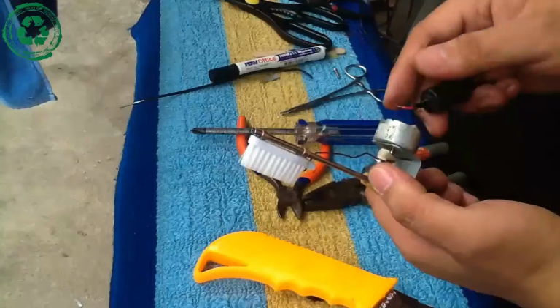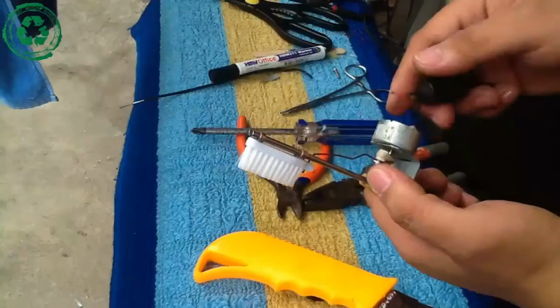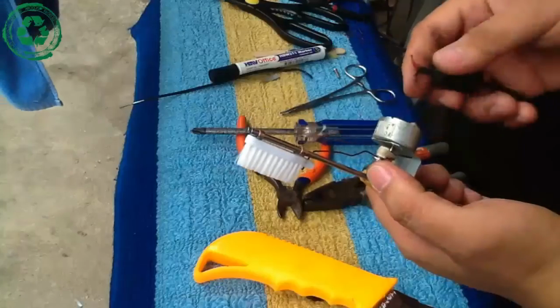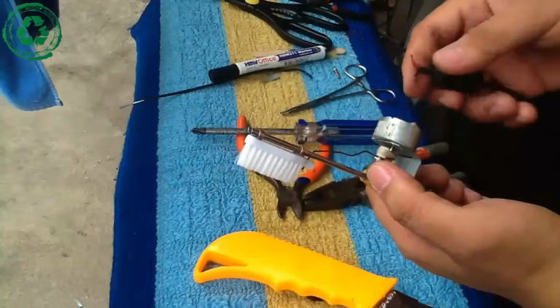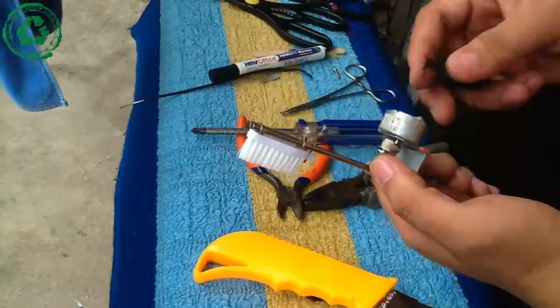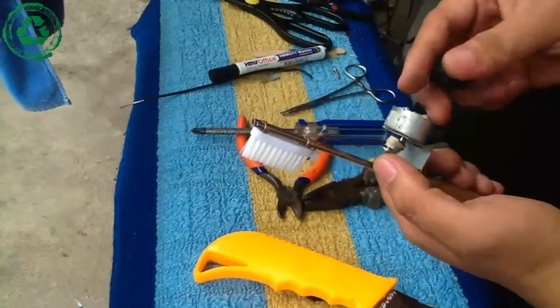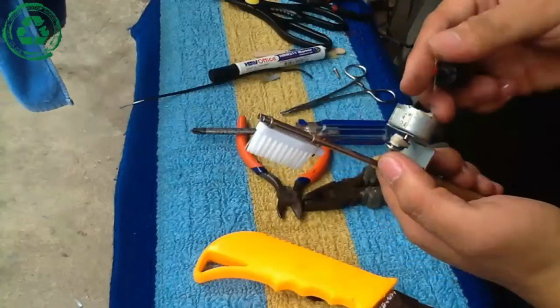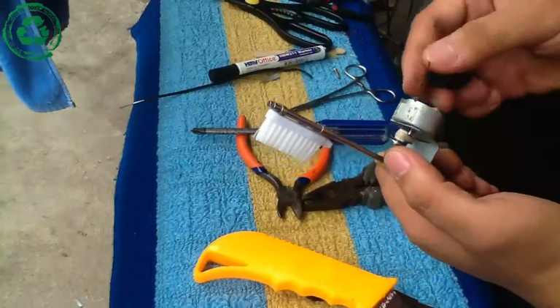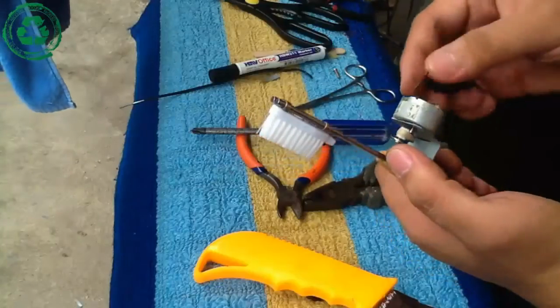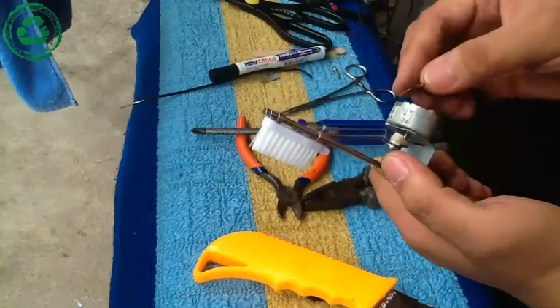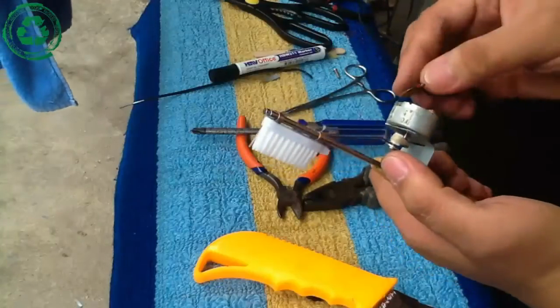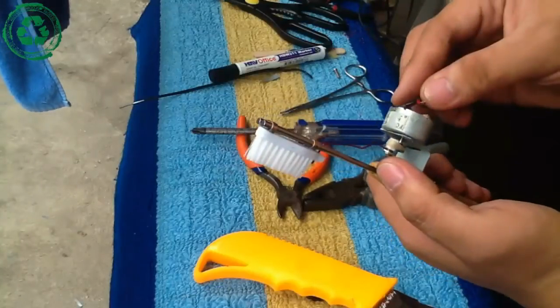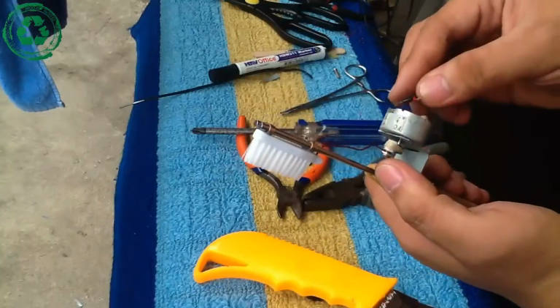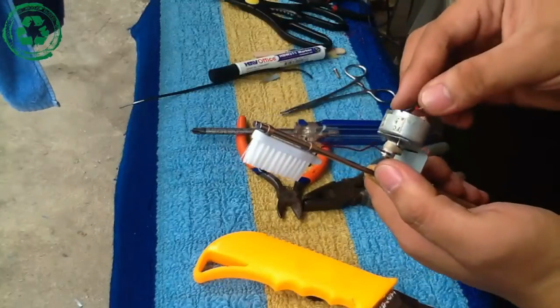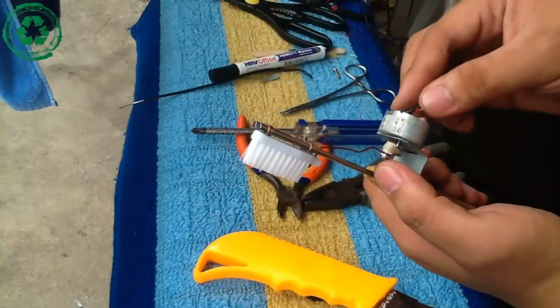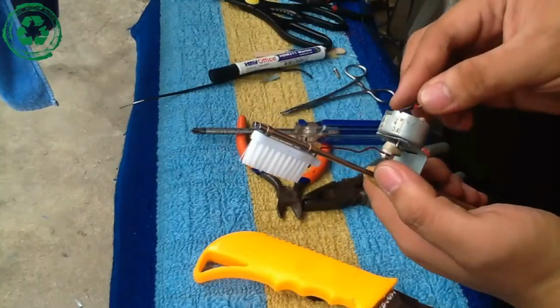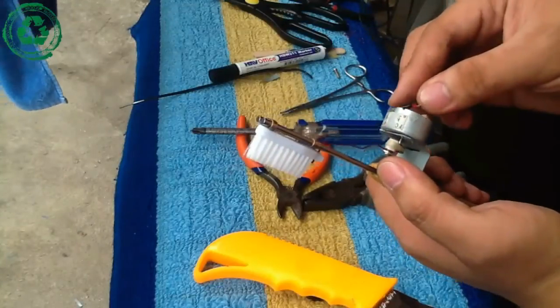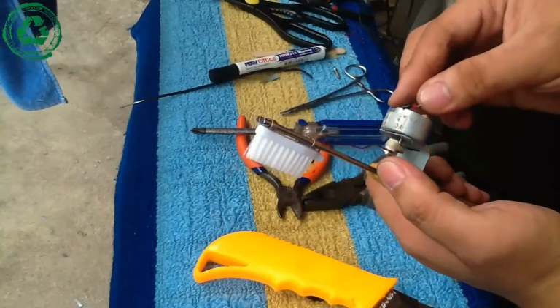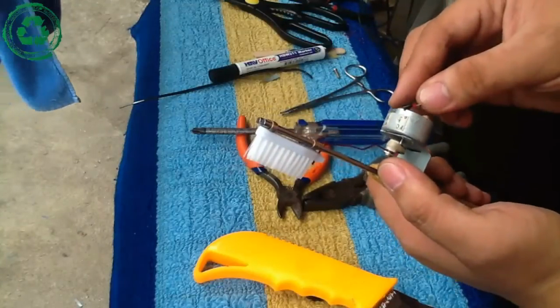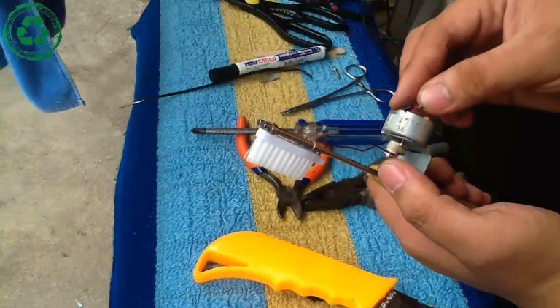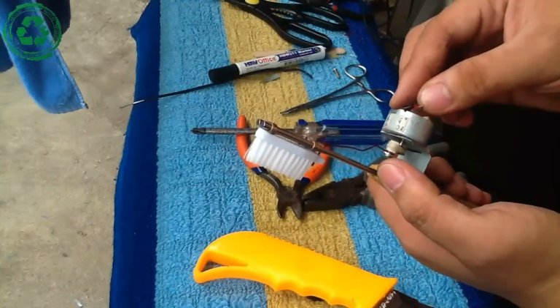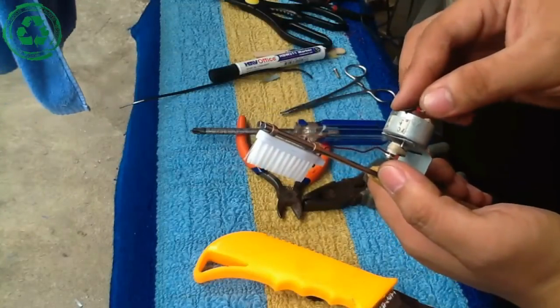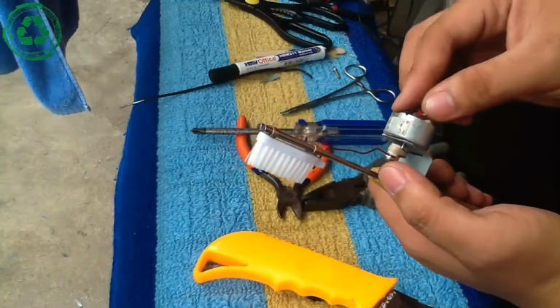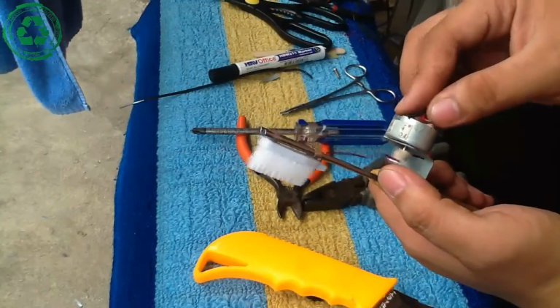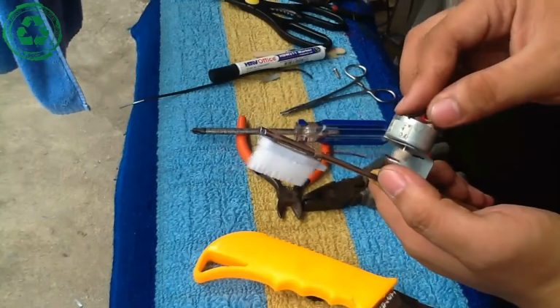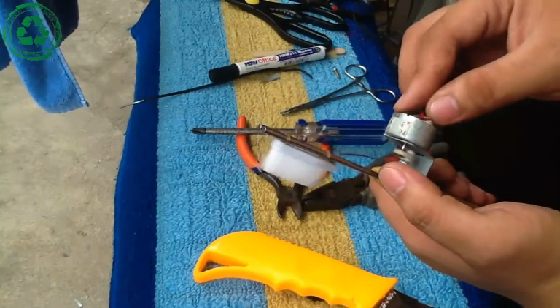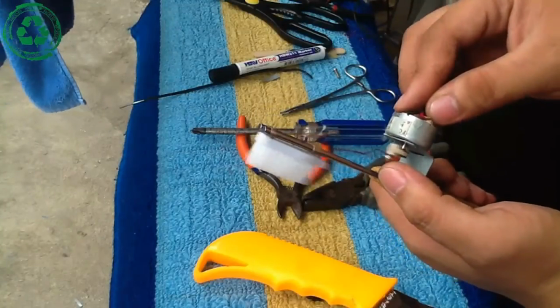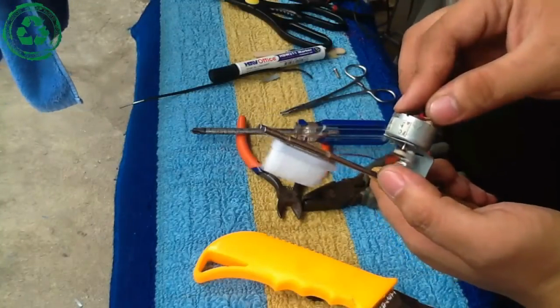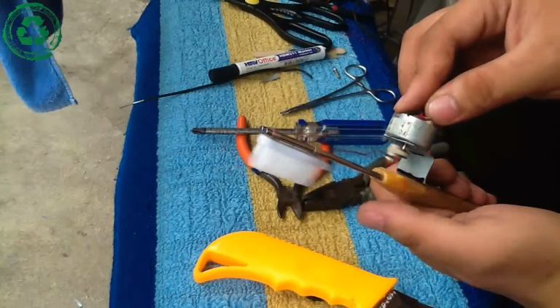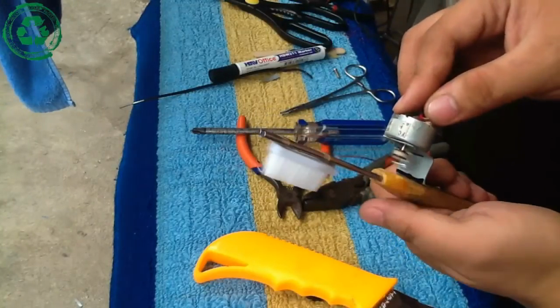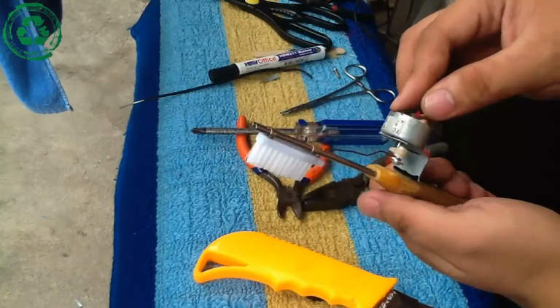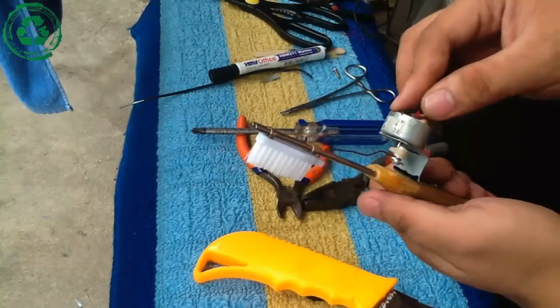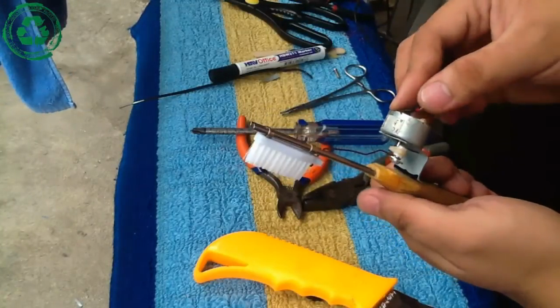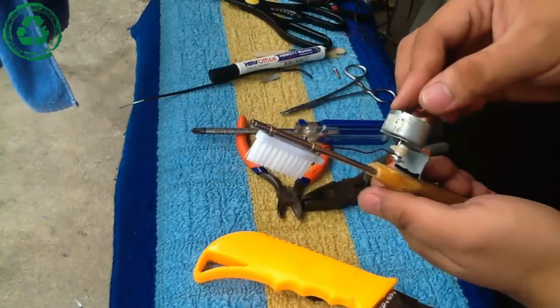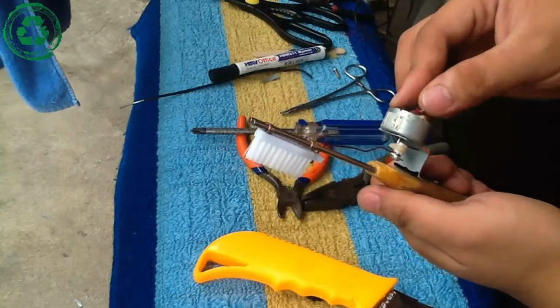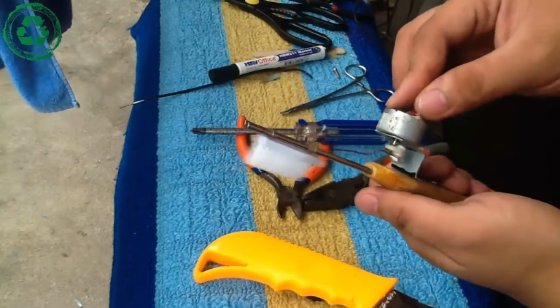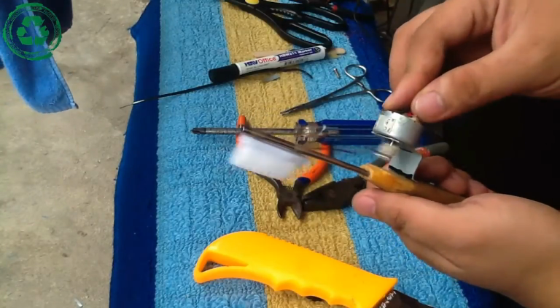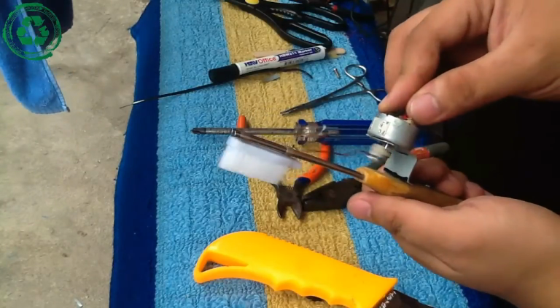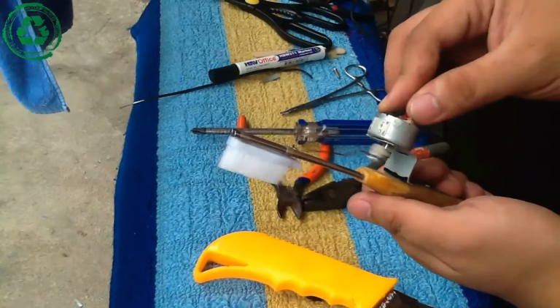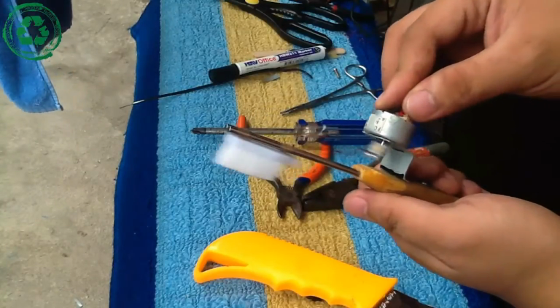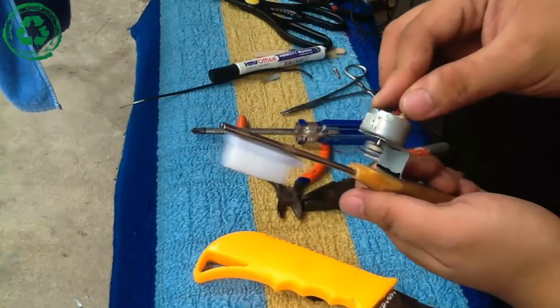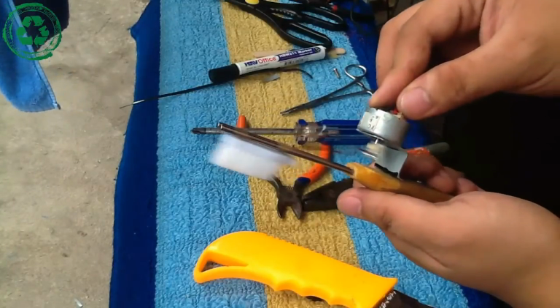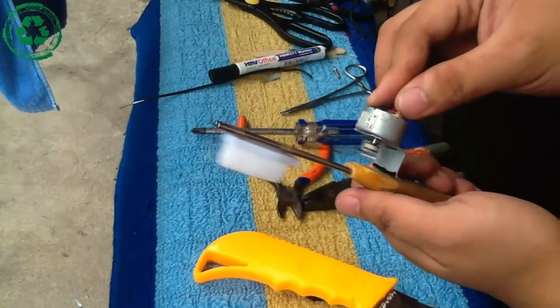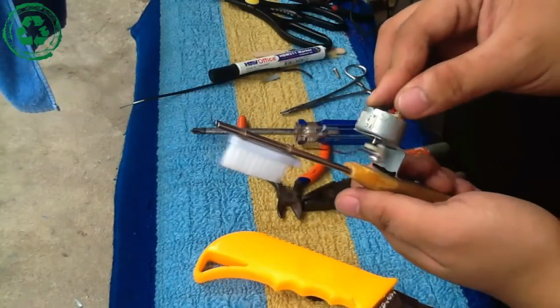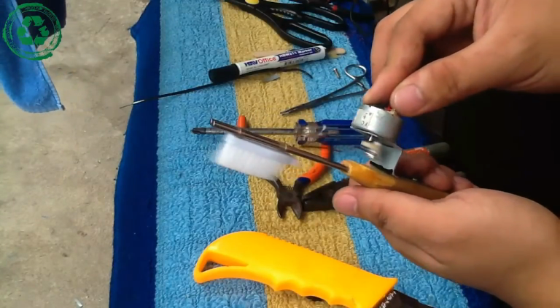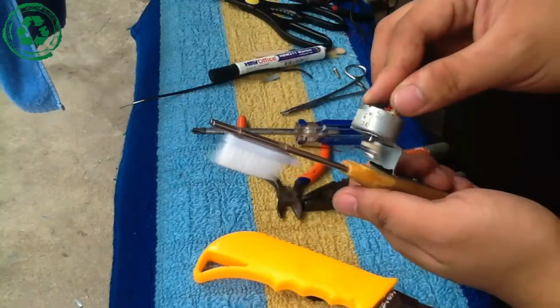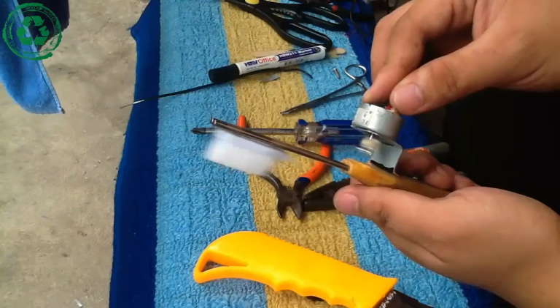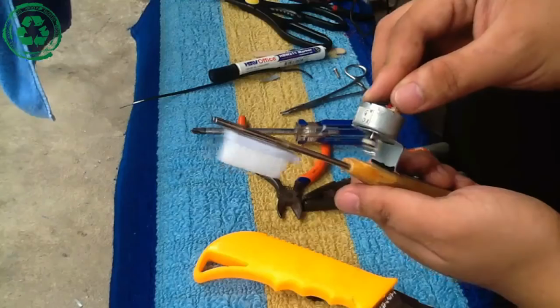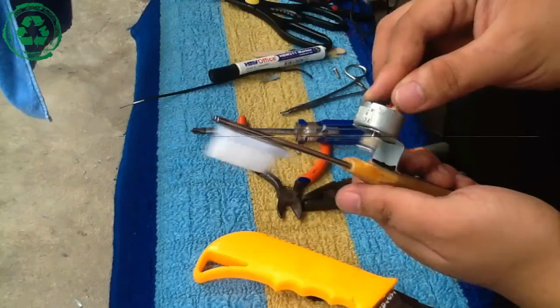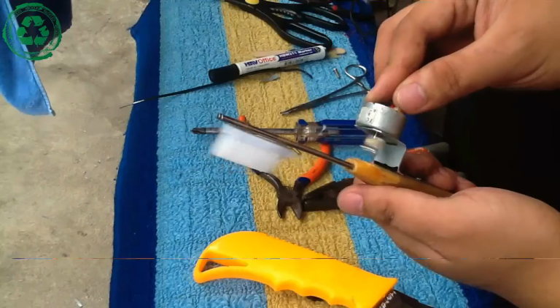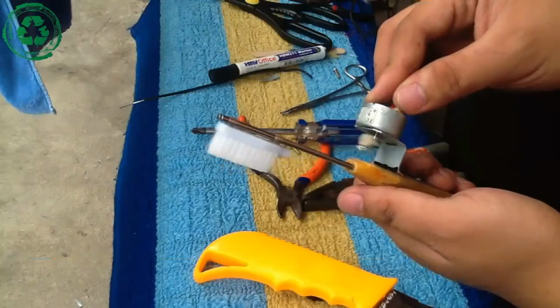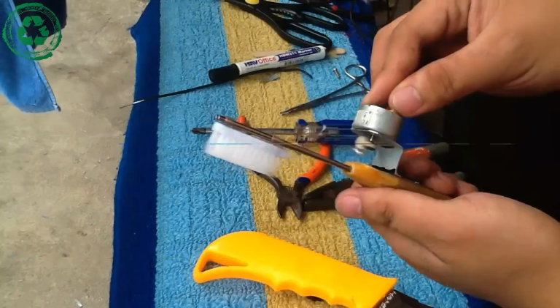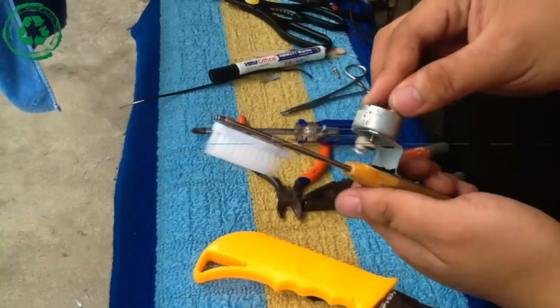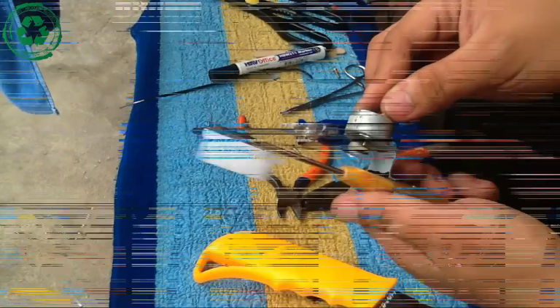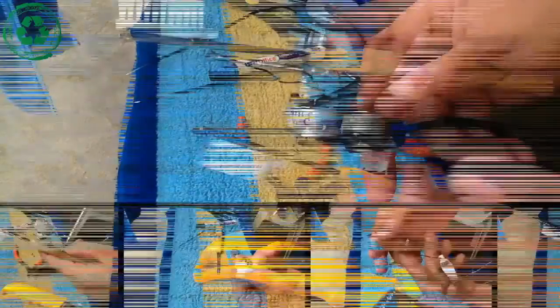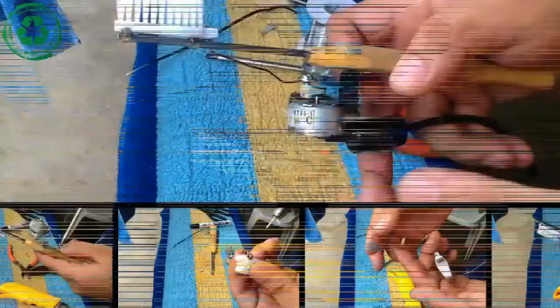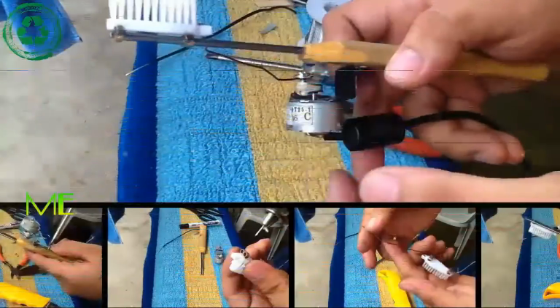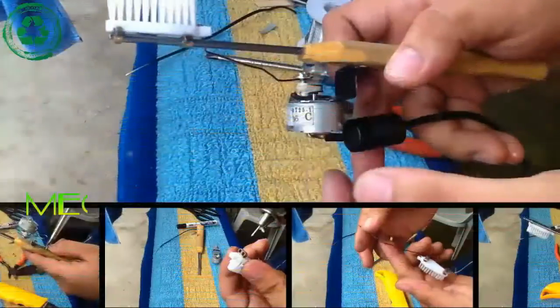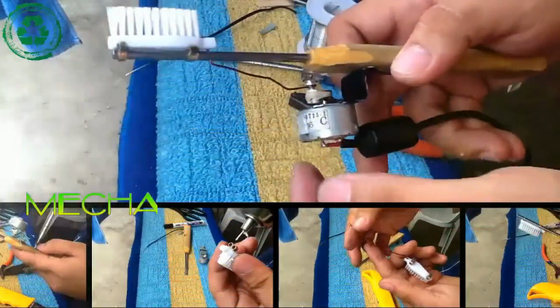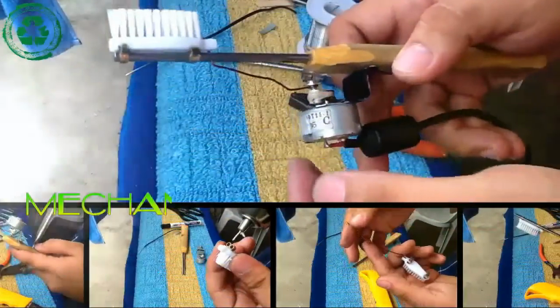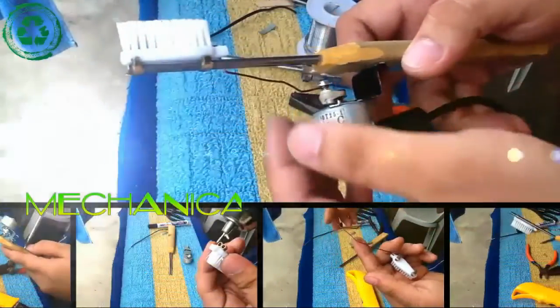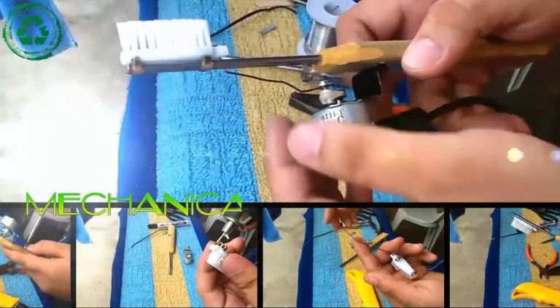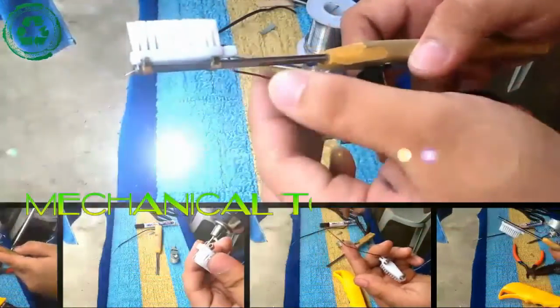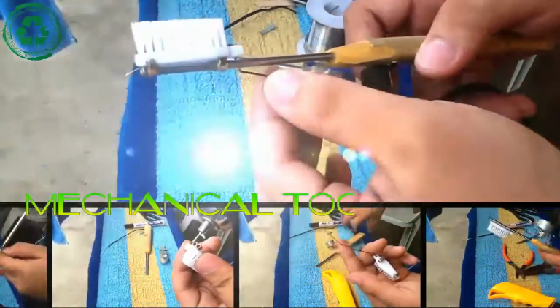Hi! Hello! Welcome to my channel. Today, I'll show you how to make a mechanical toothbrush.